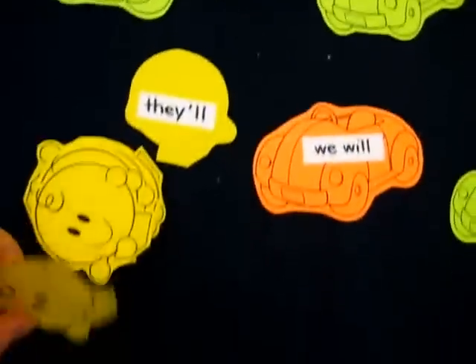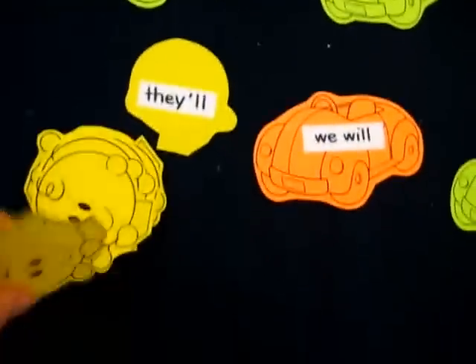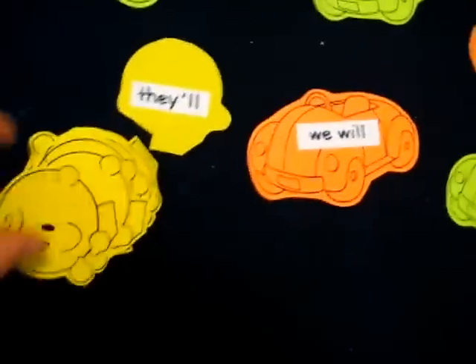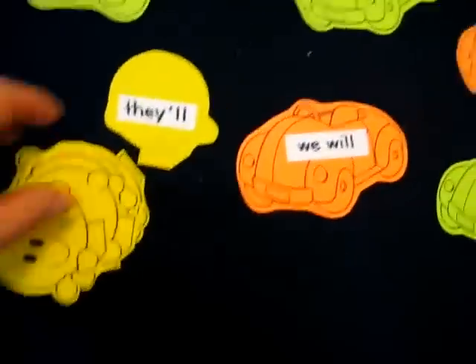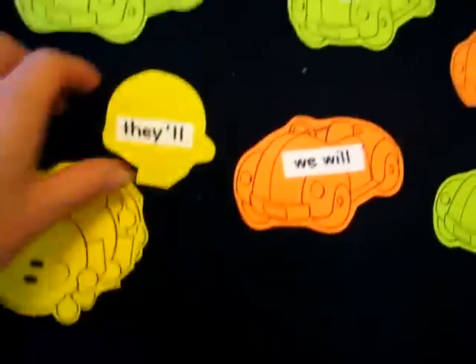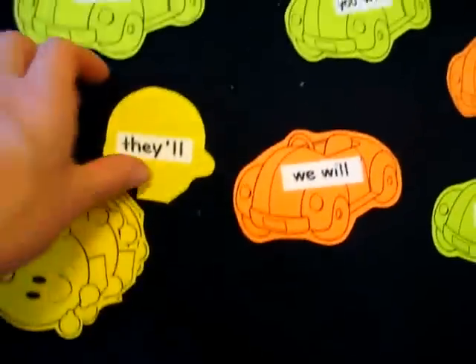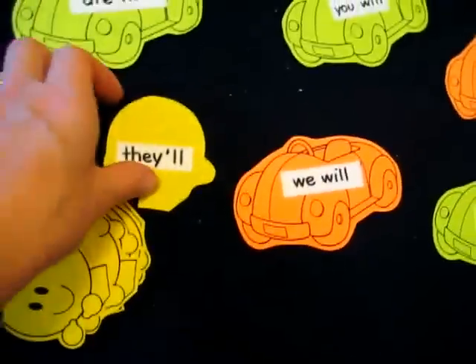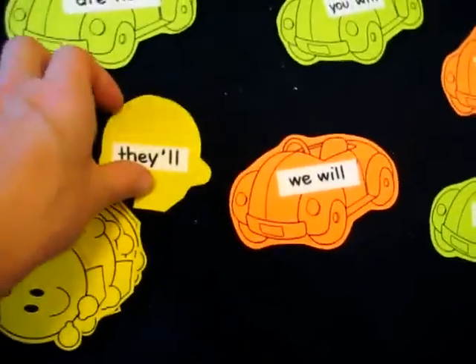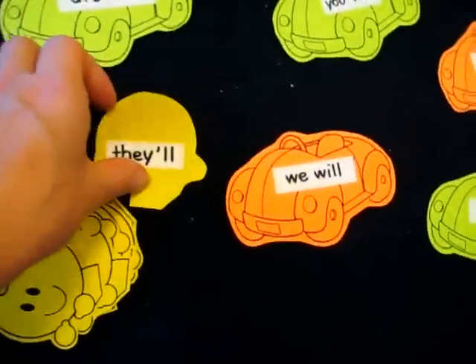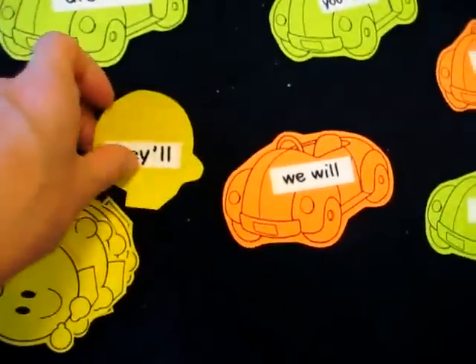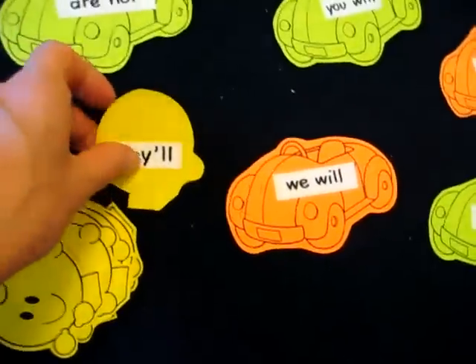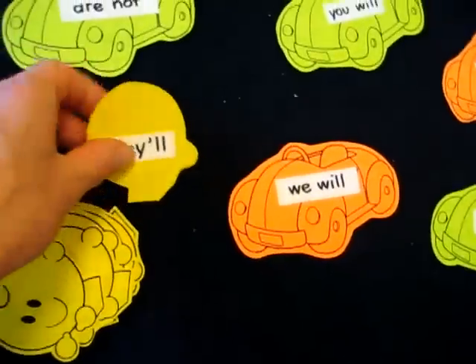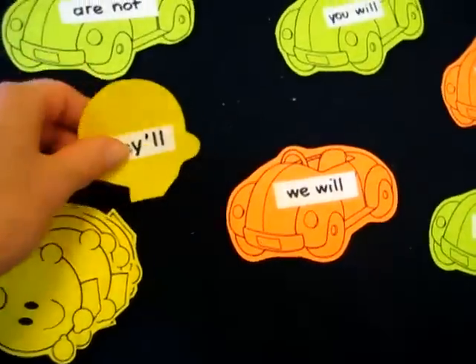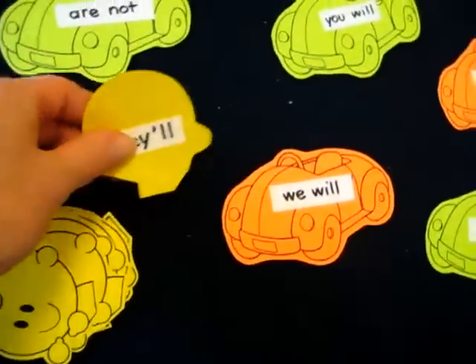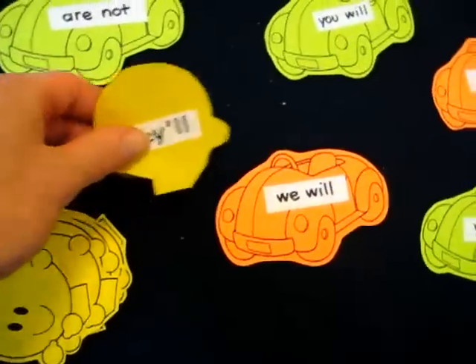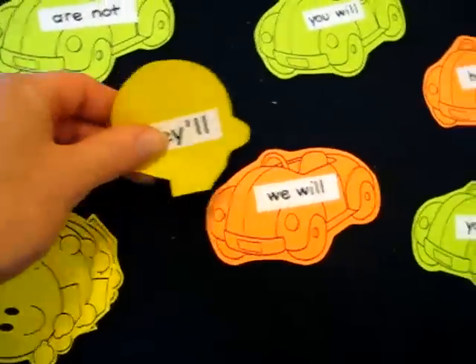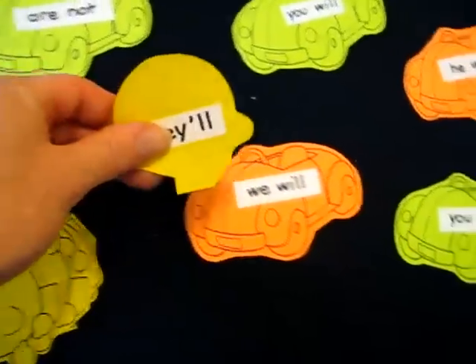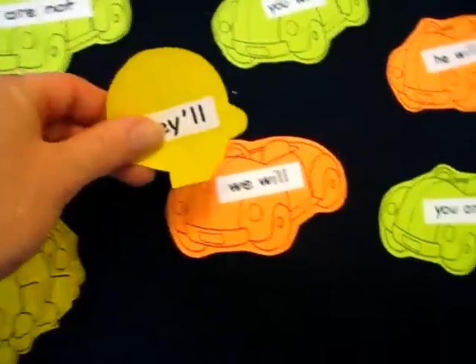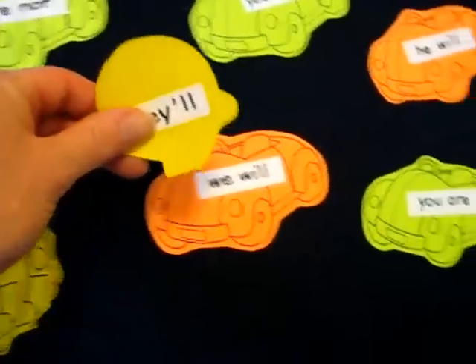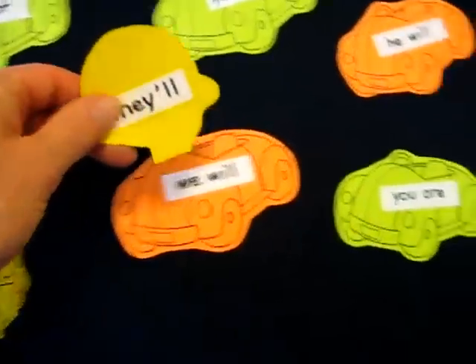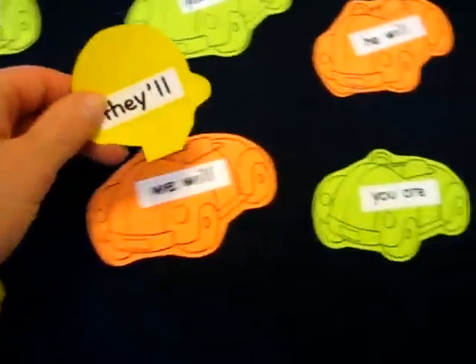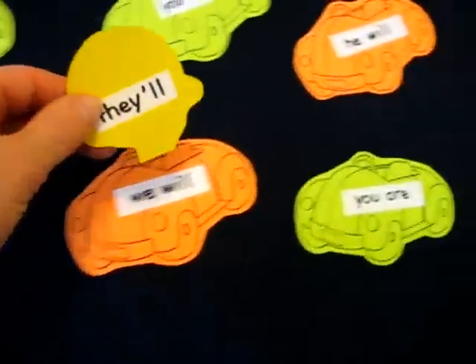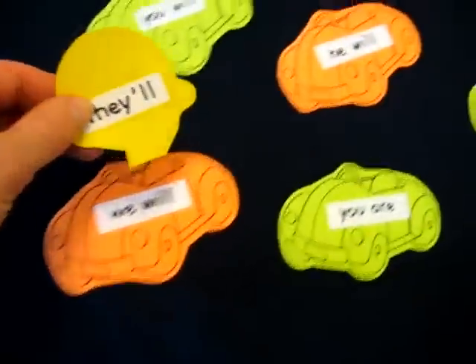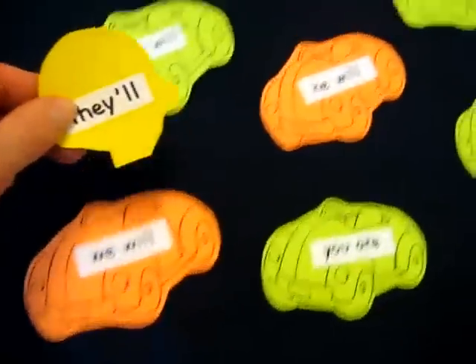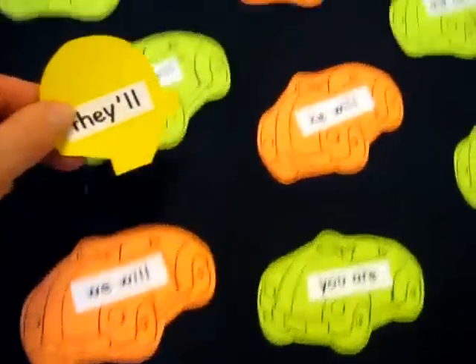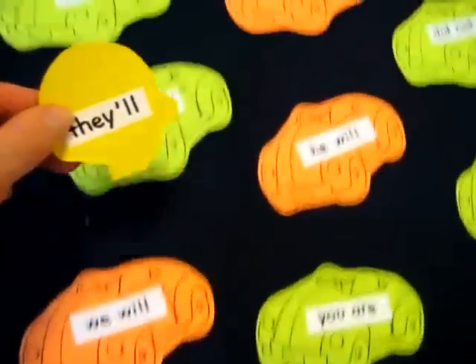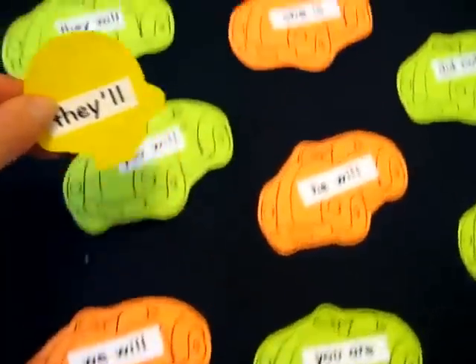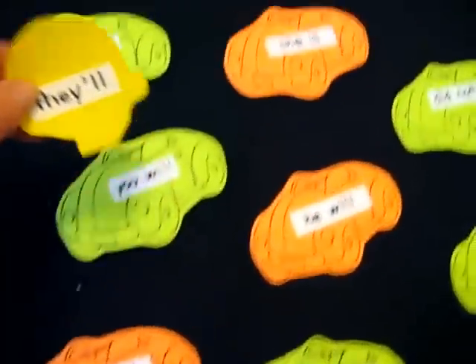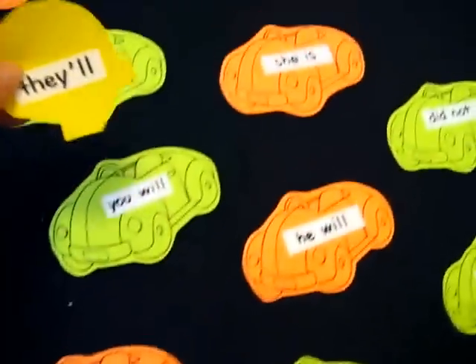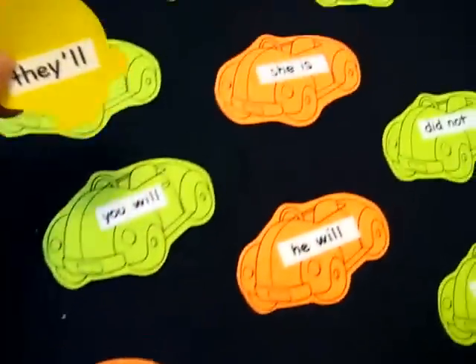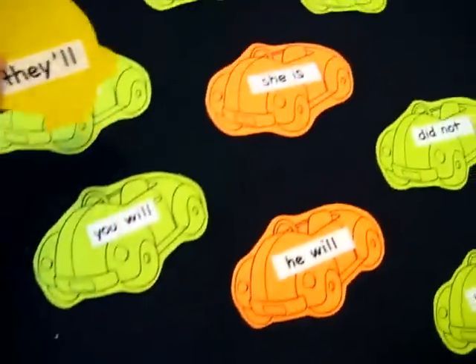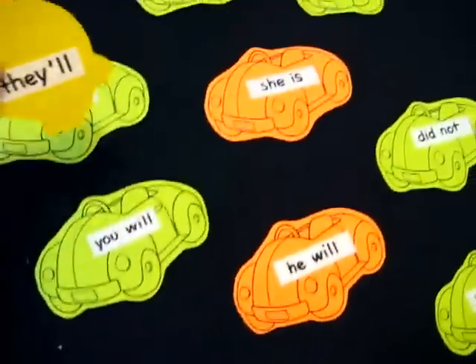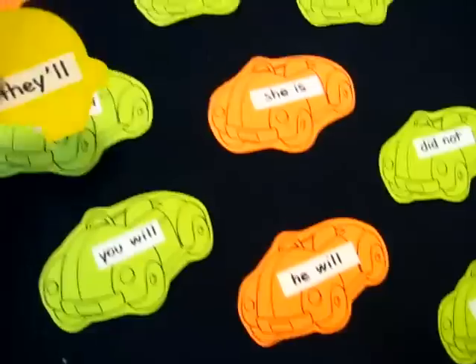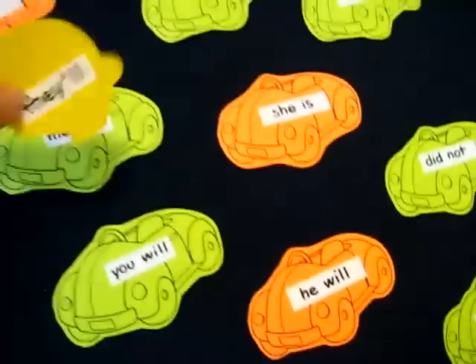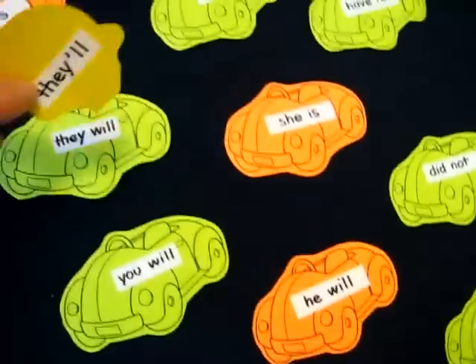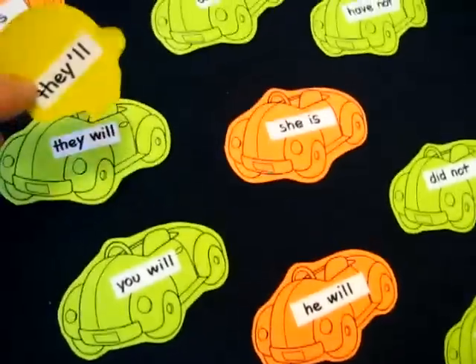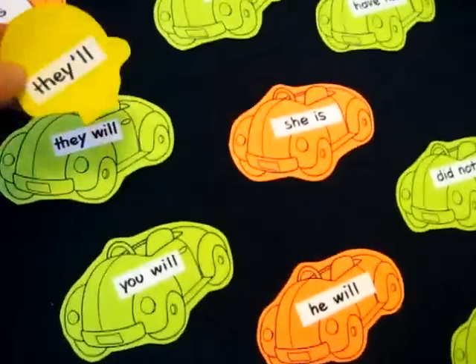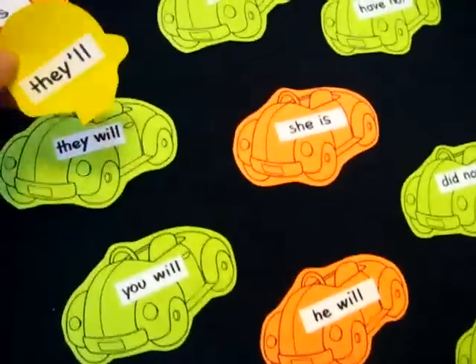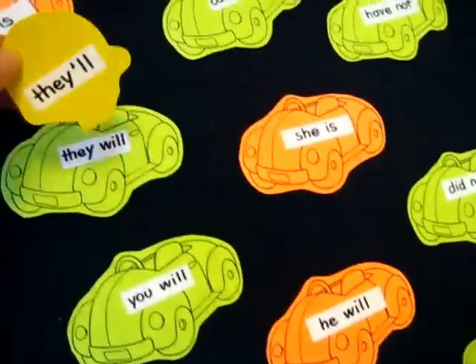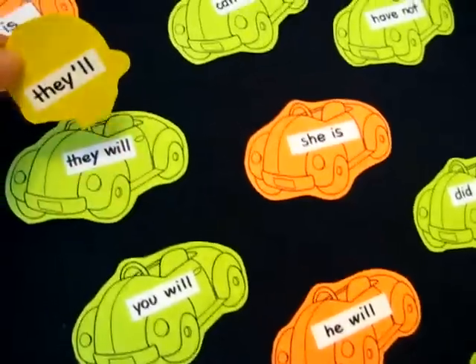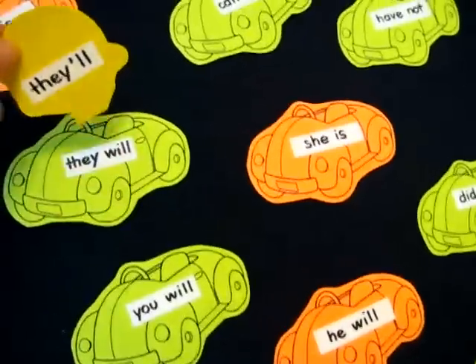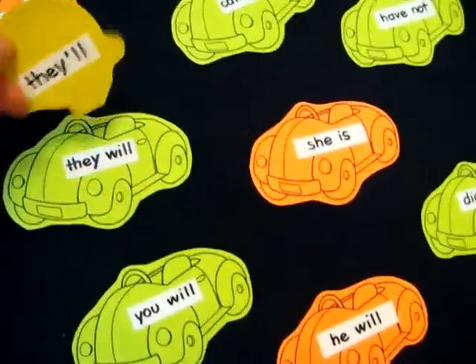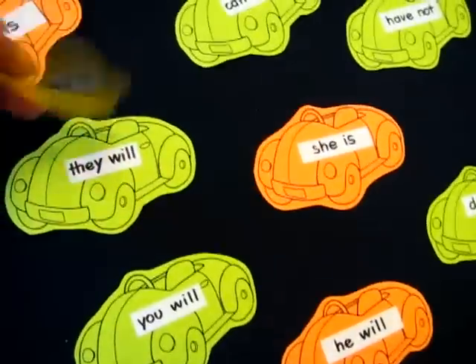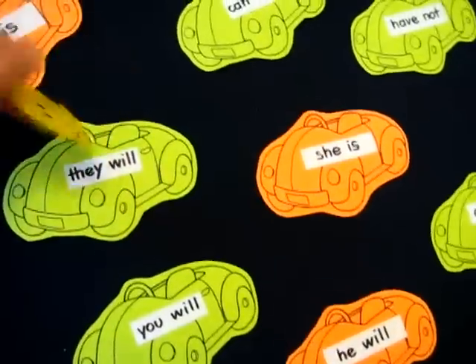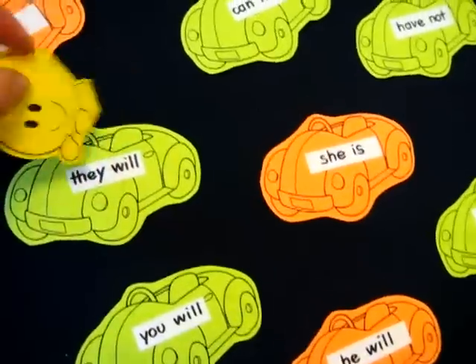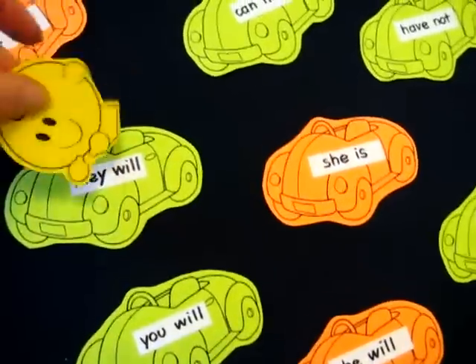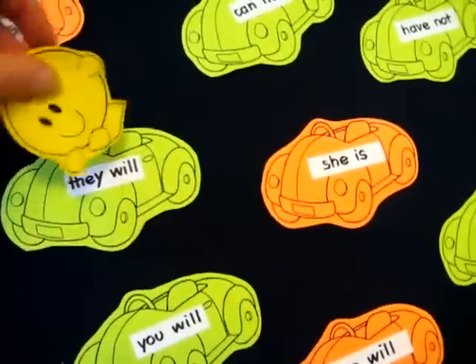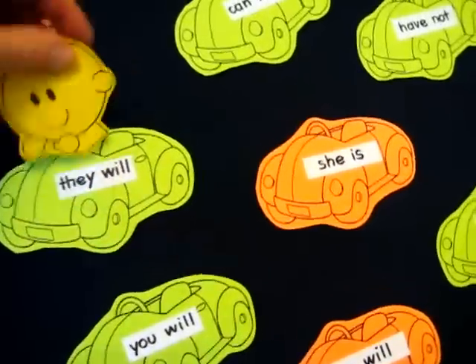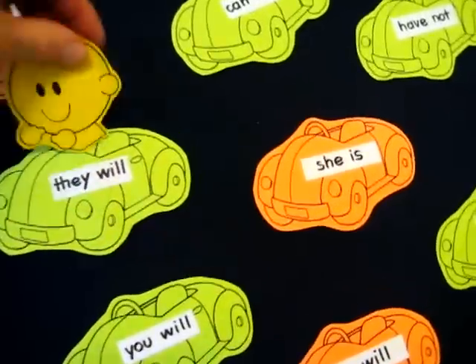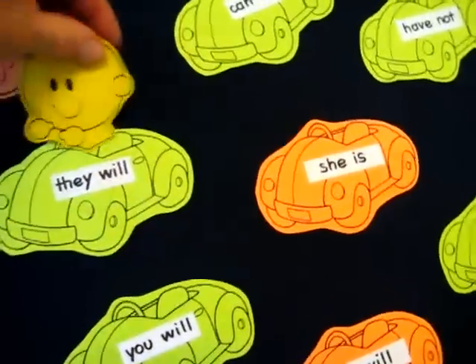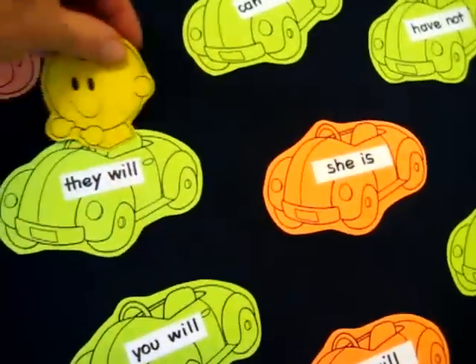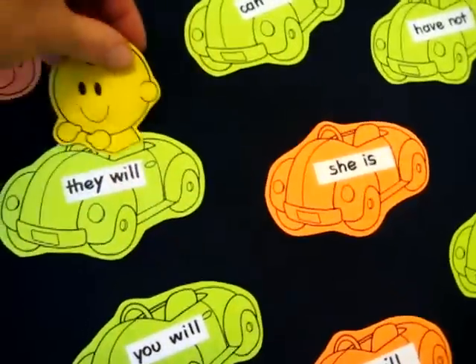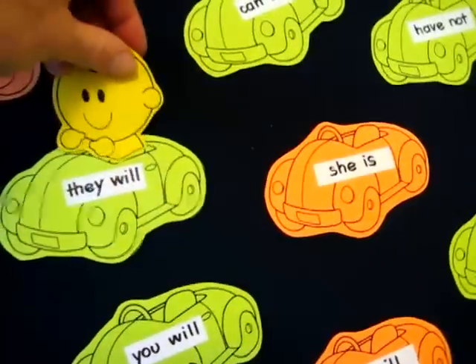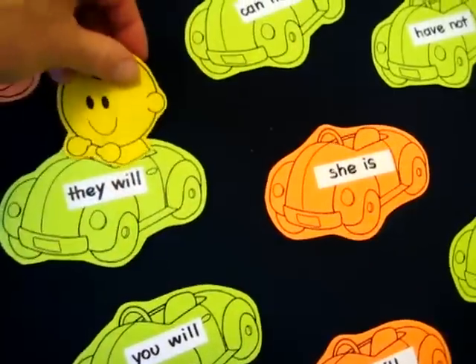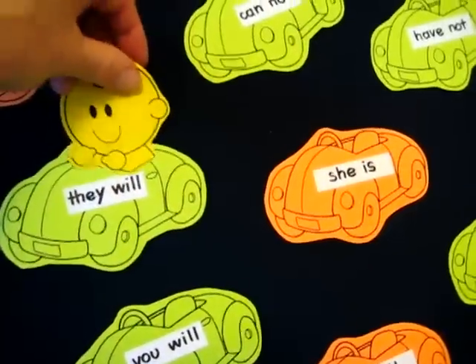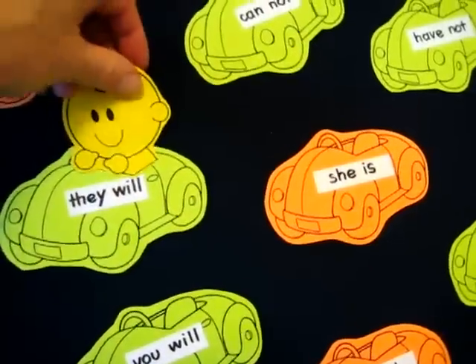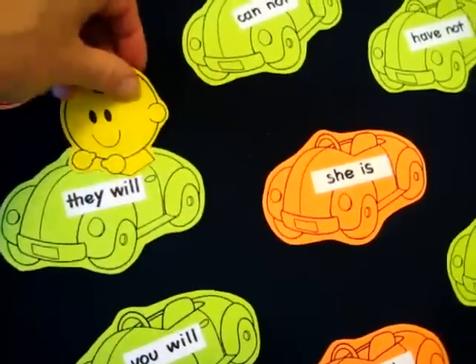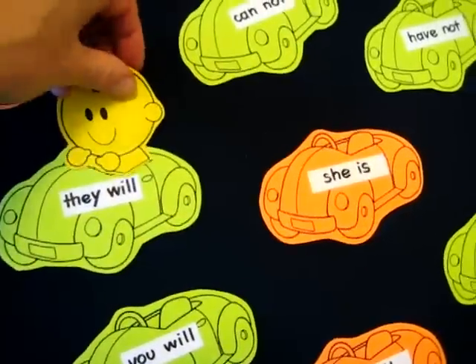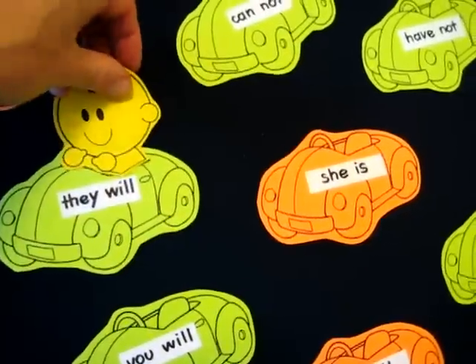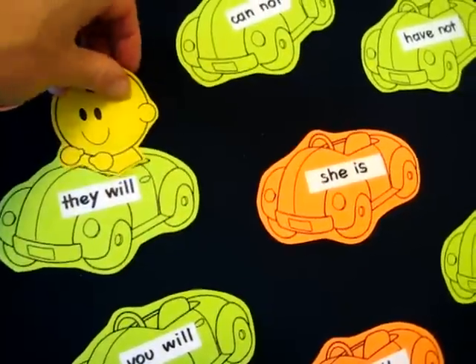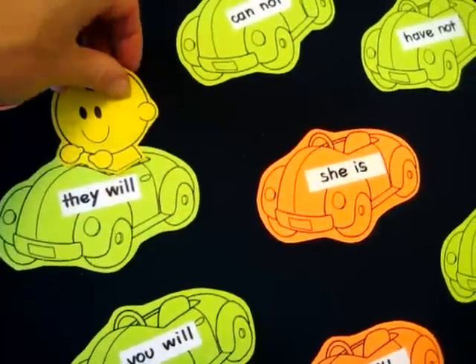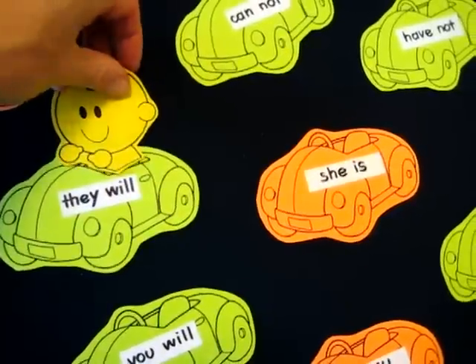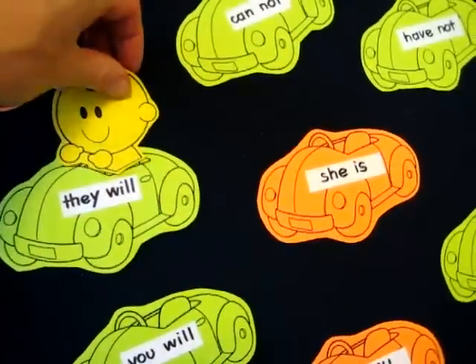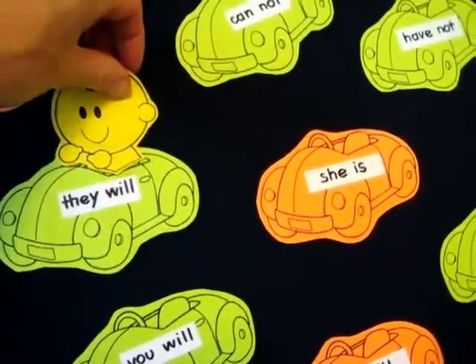Next one — 'they'll.' Short for 'they will.' And he adds it to his little car.